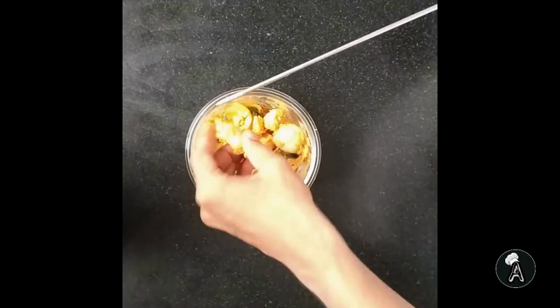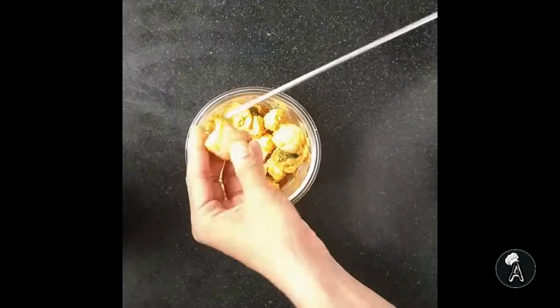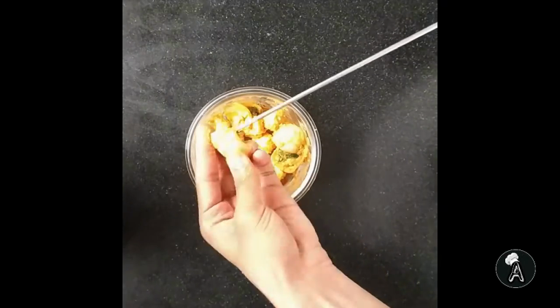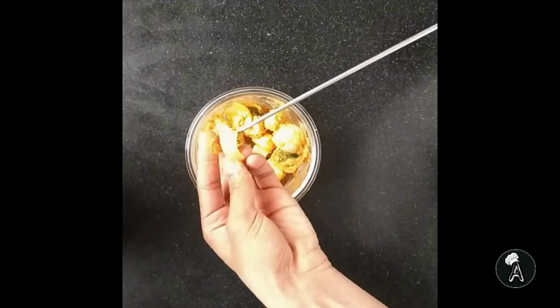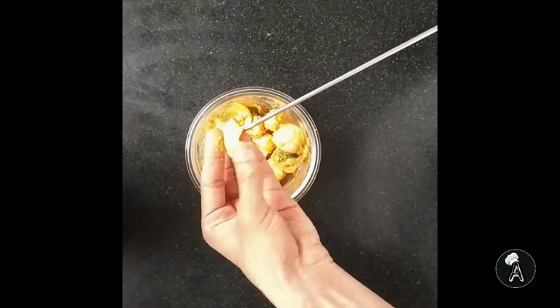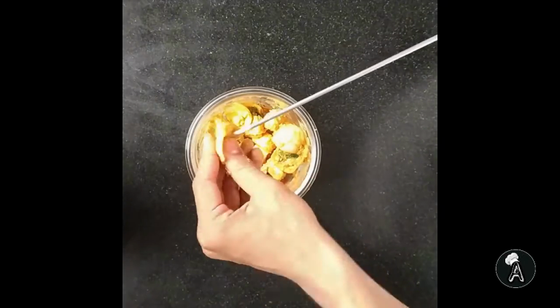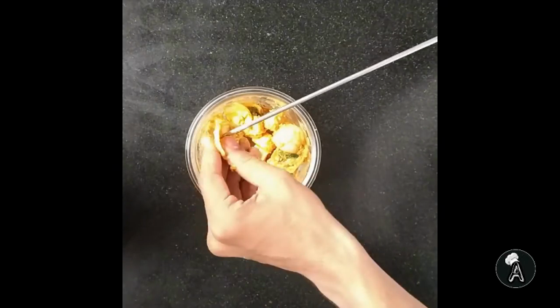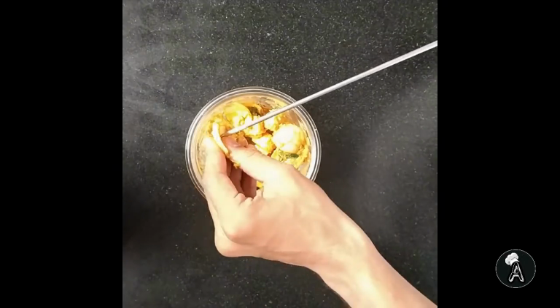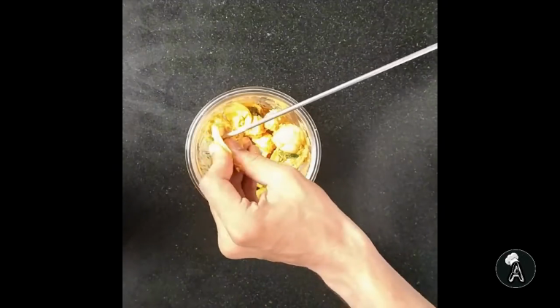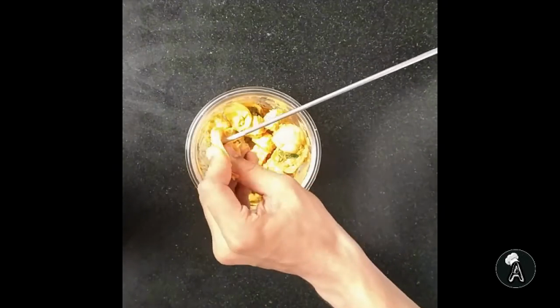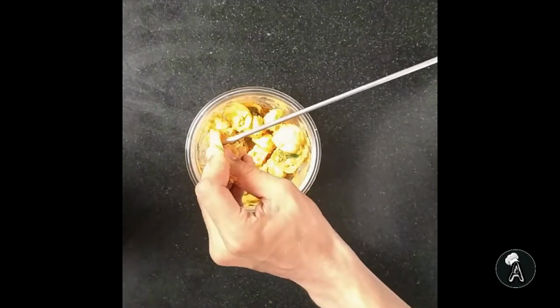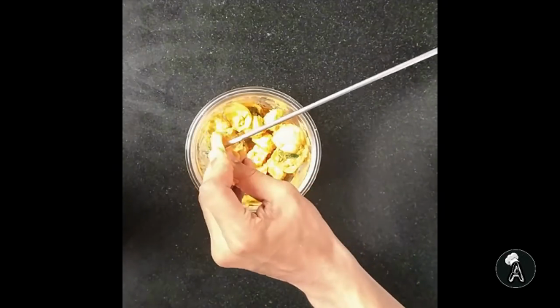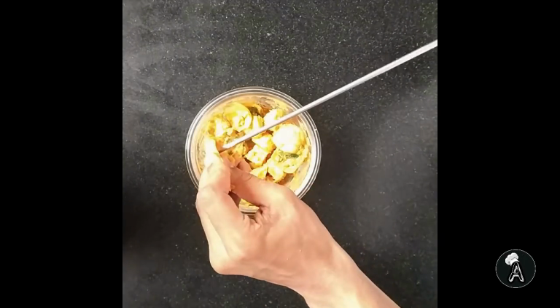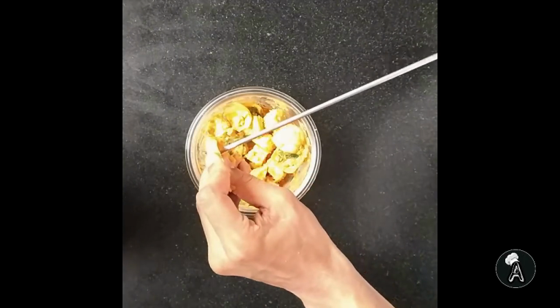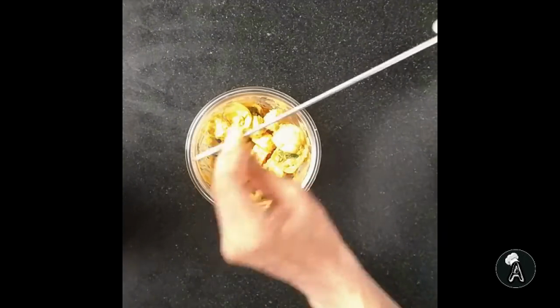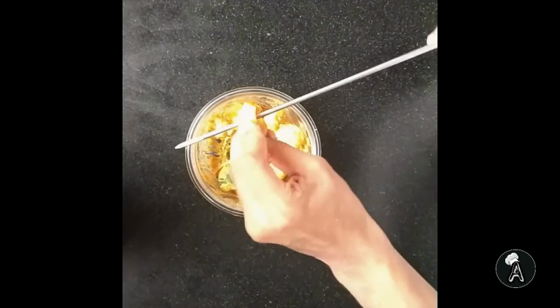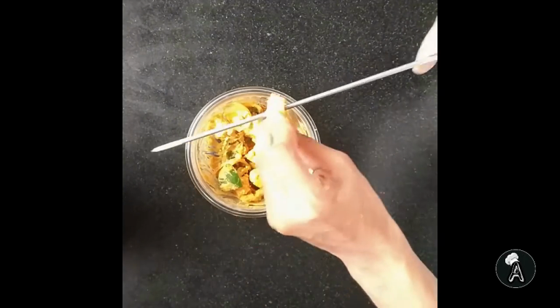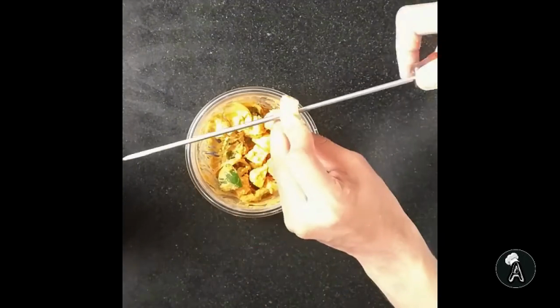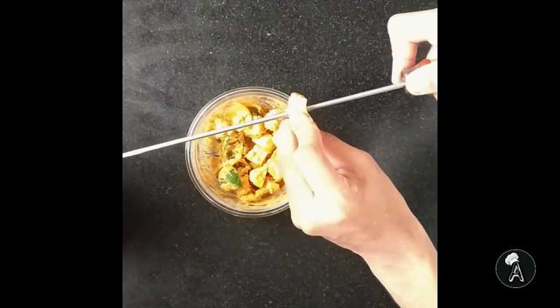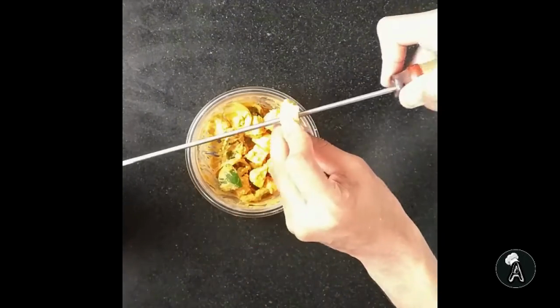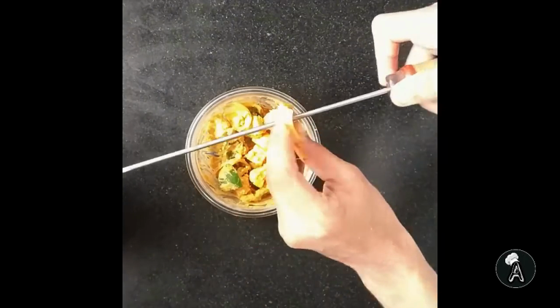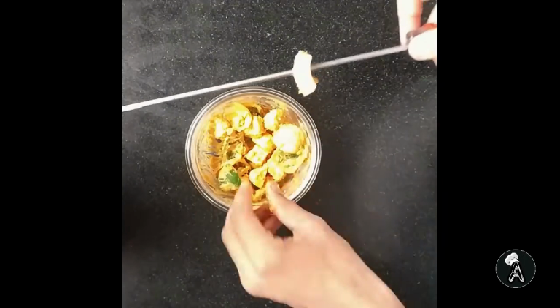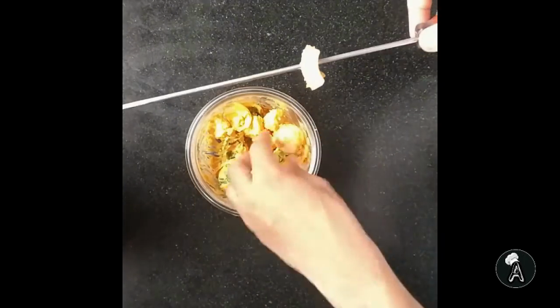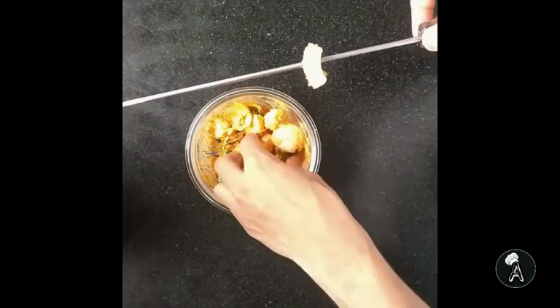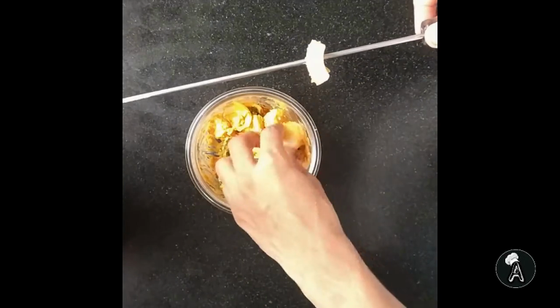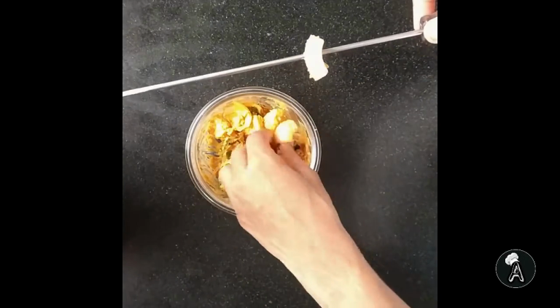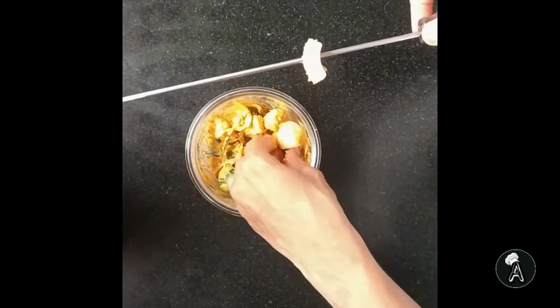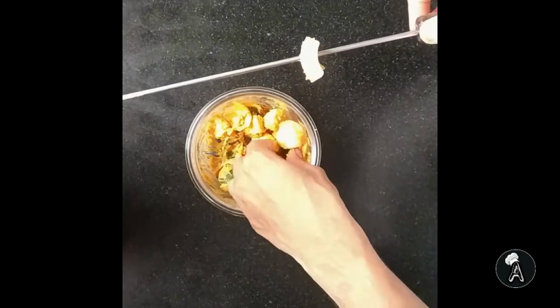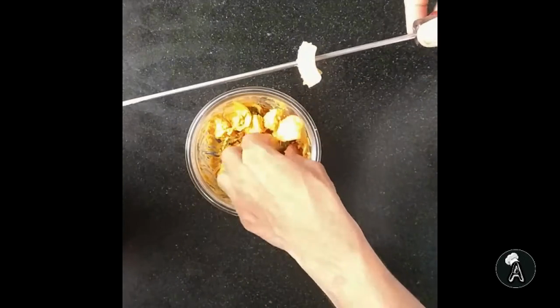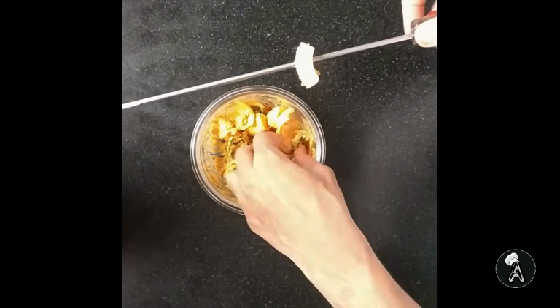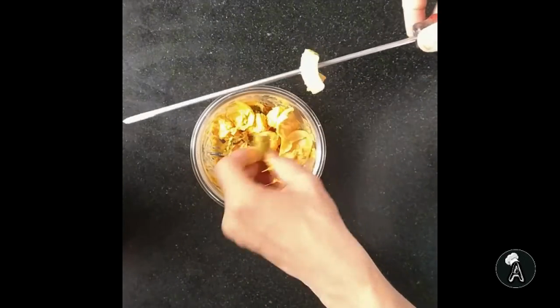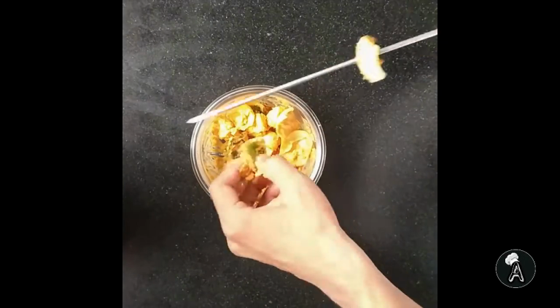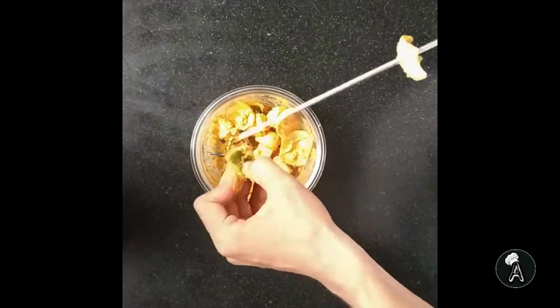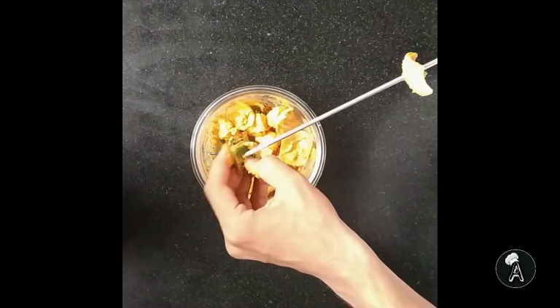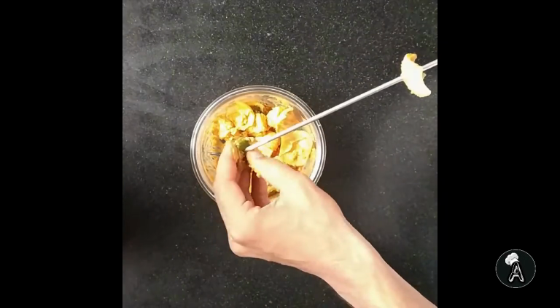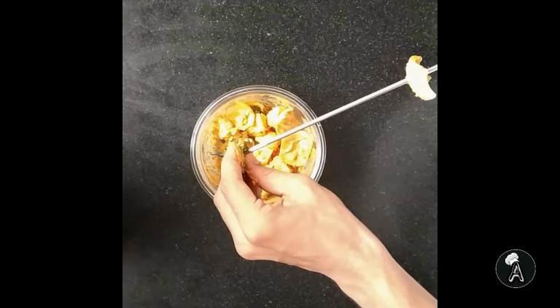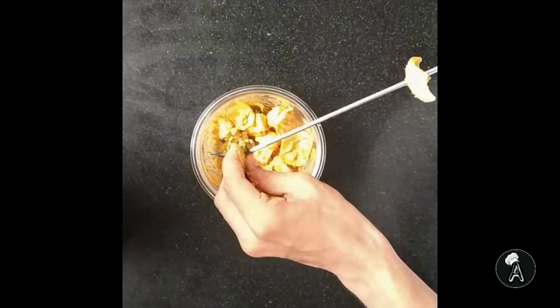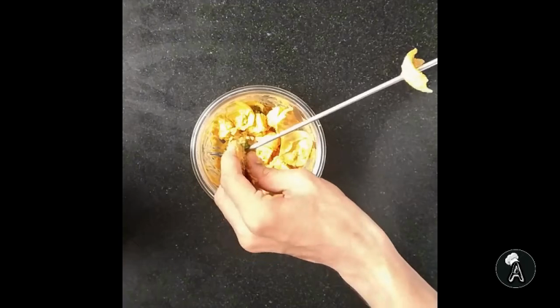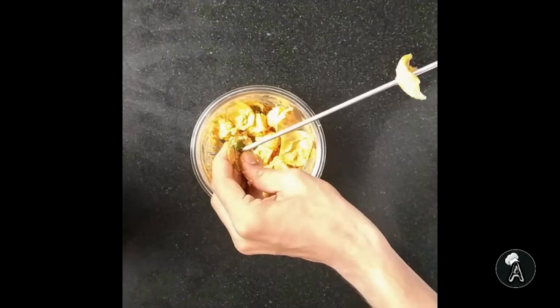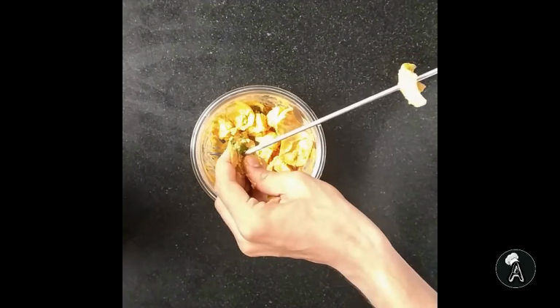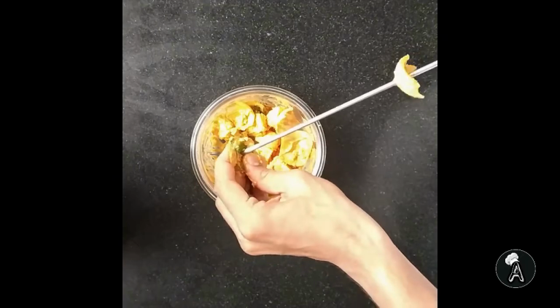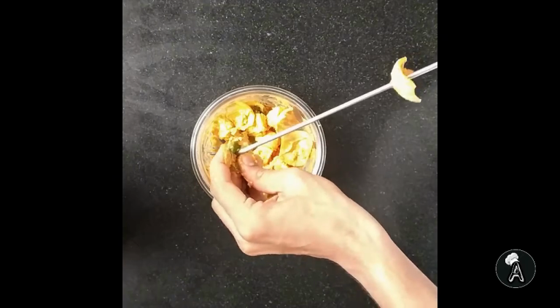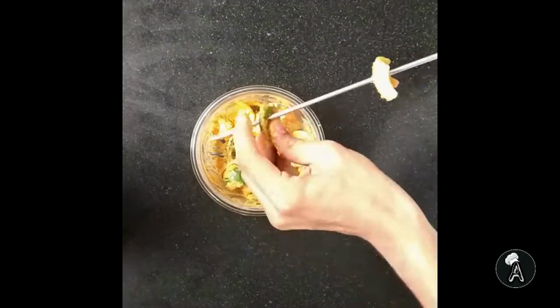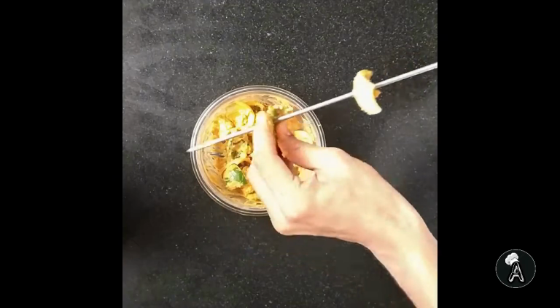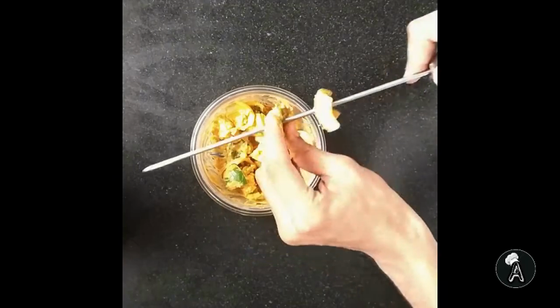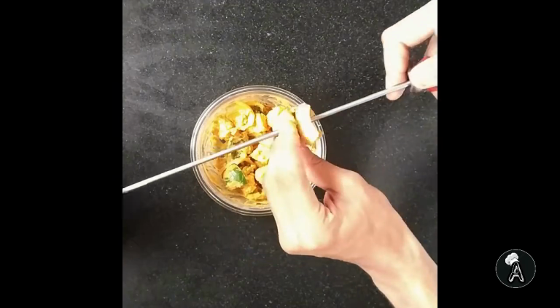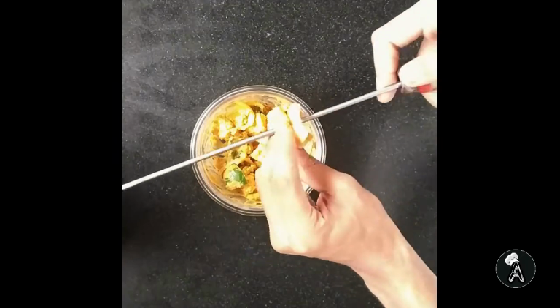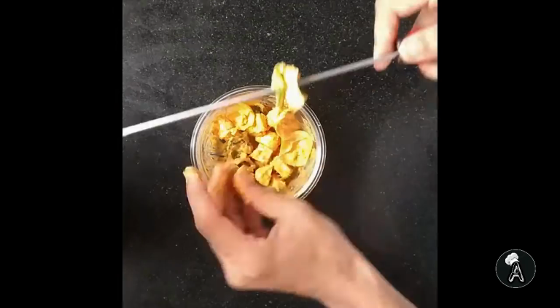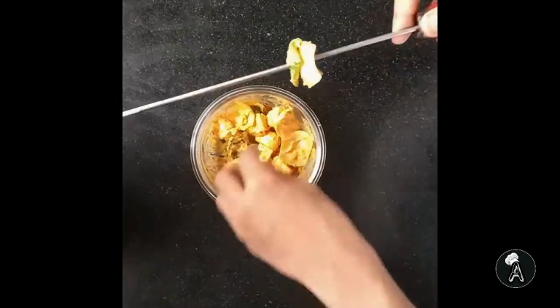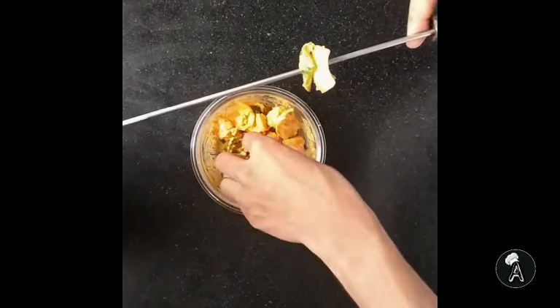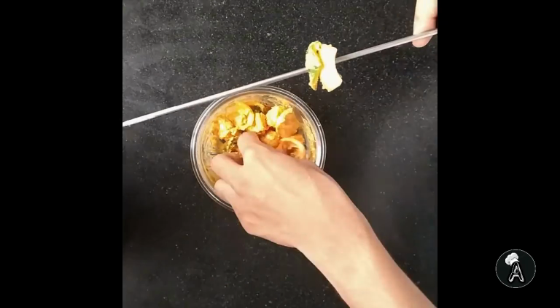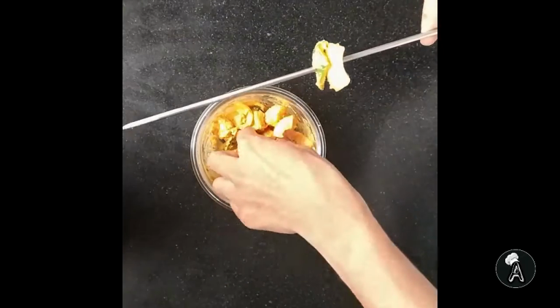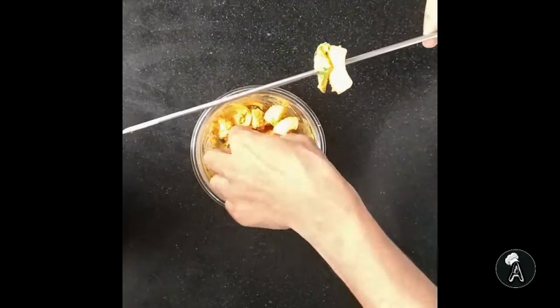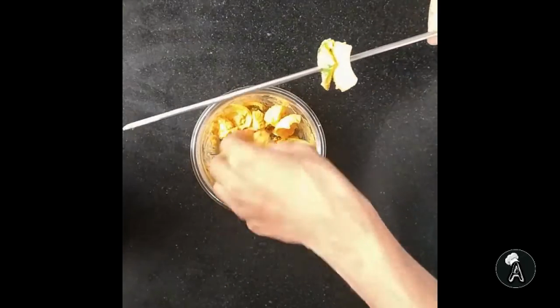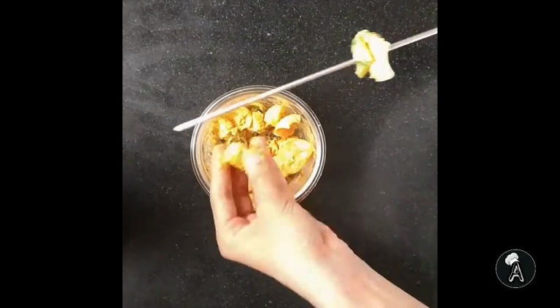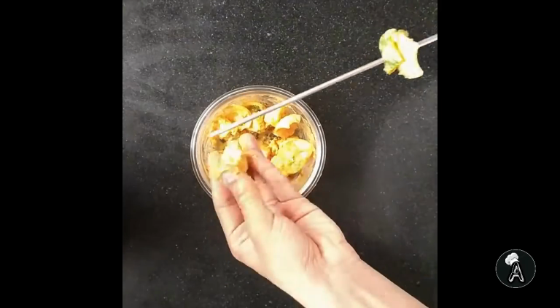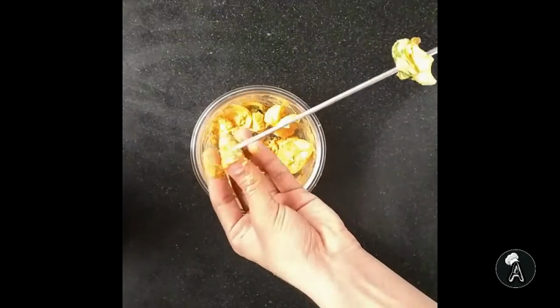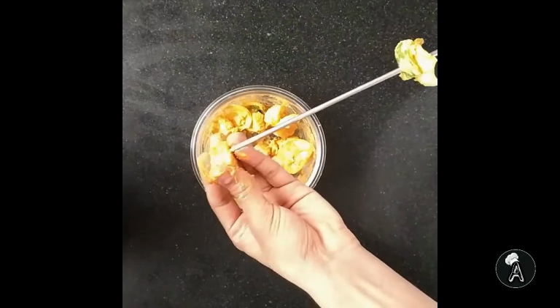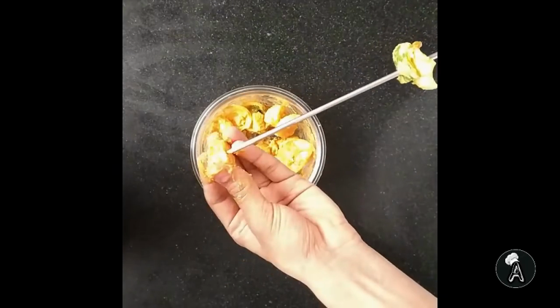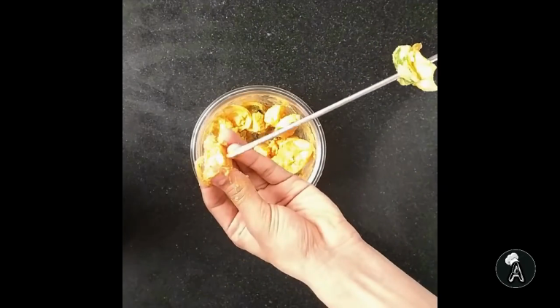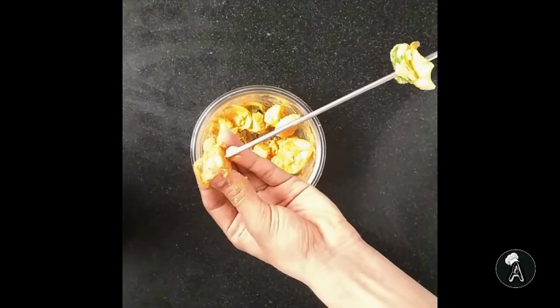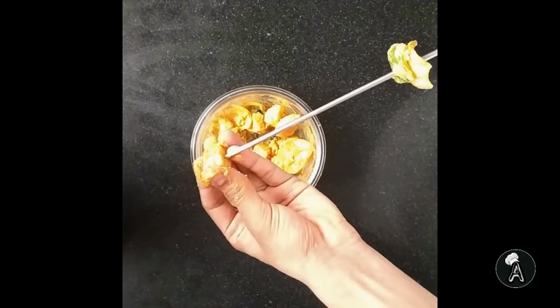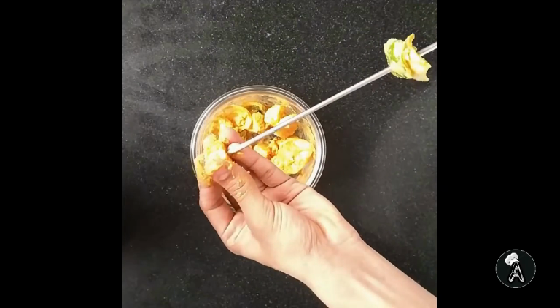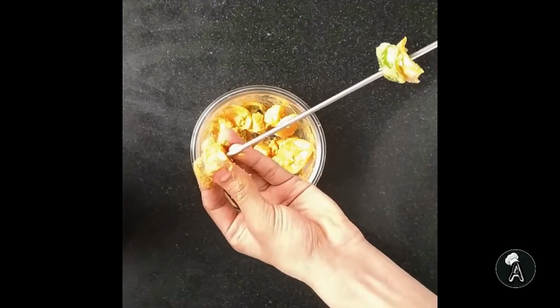These are skewers, also known as barbecue or grill sticks. Now pierce the onion, capsicum and paneer in any random pattern.